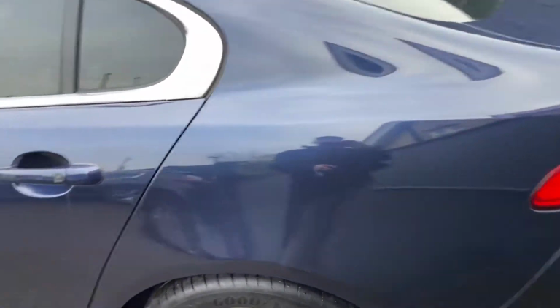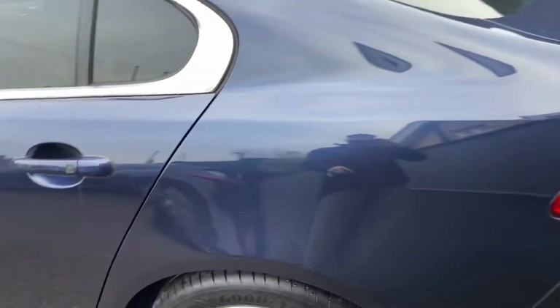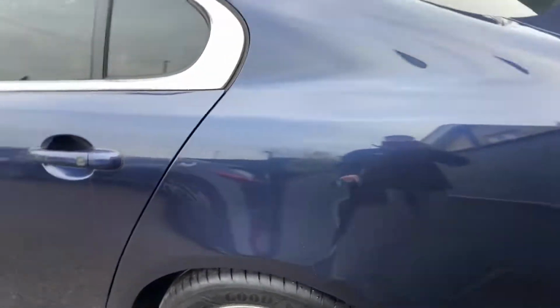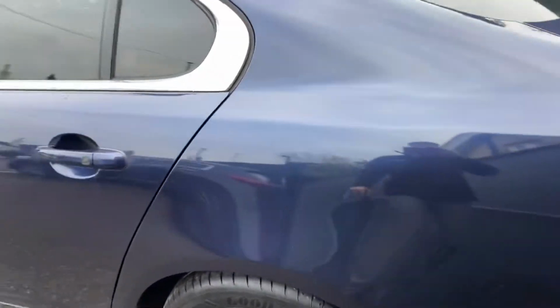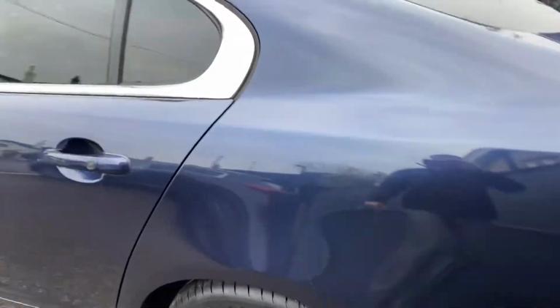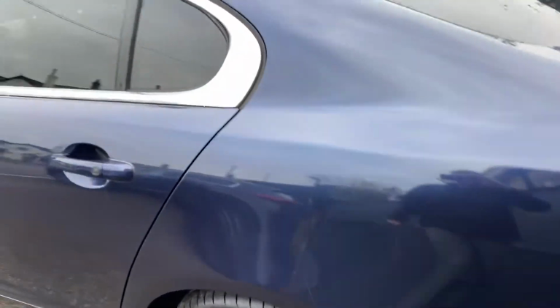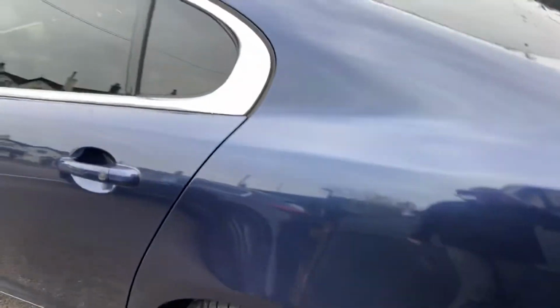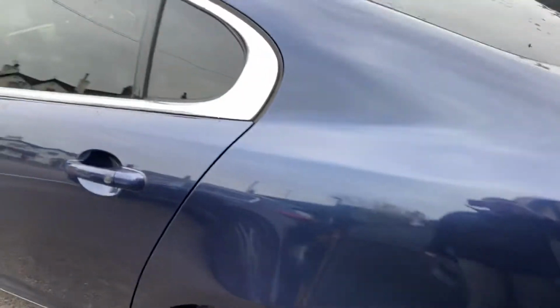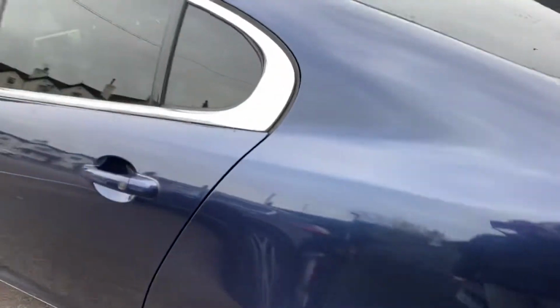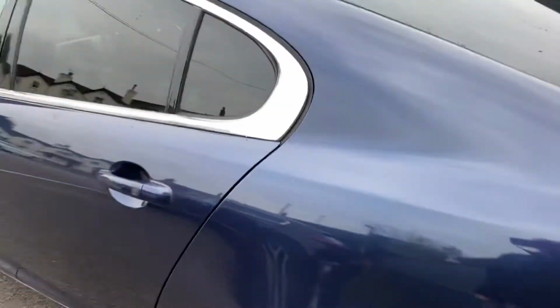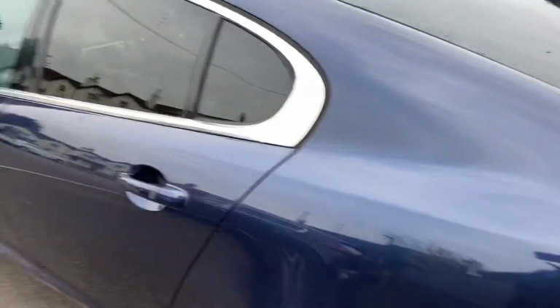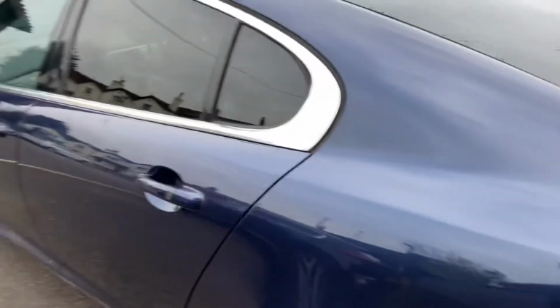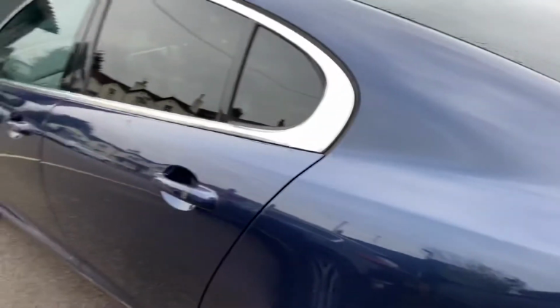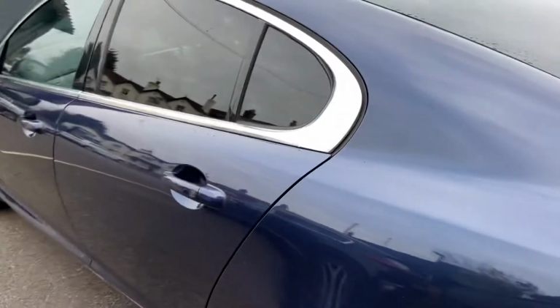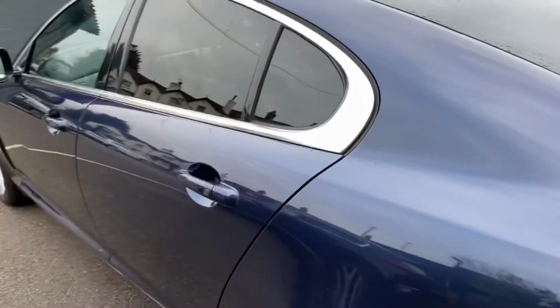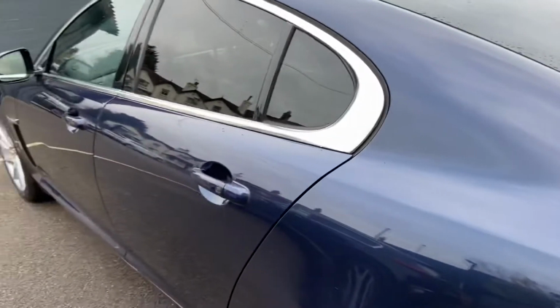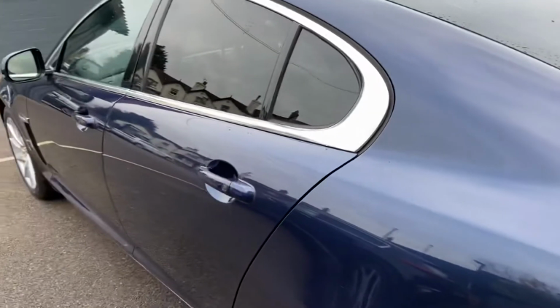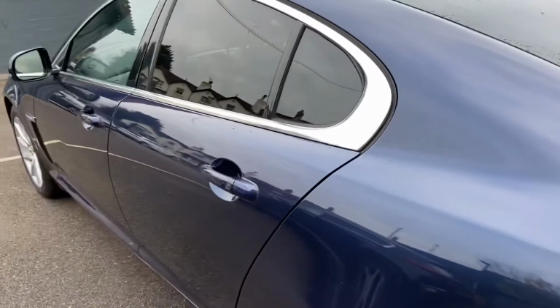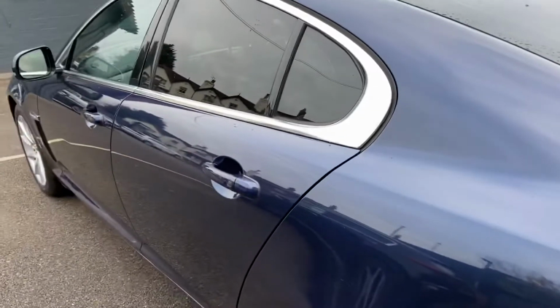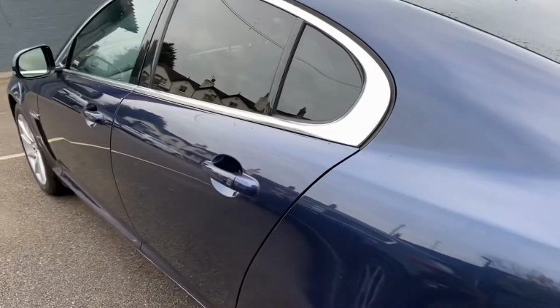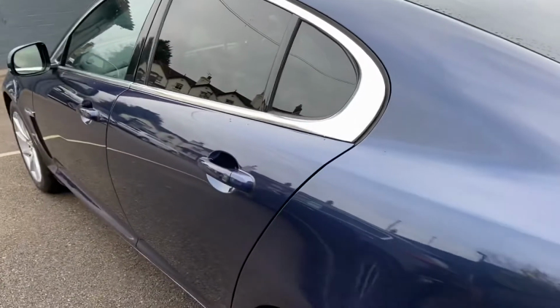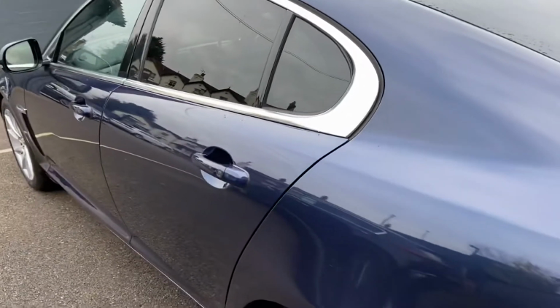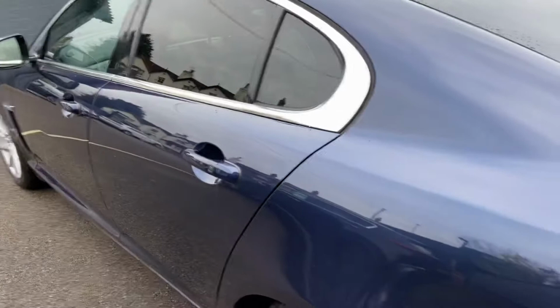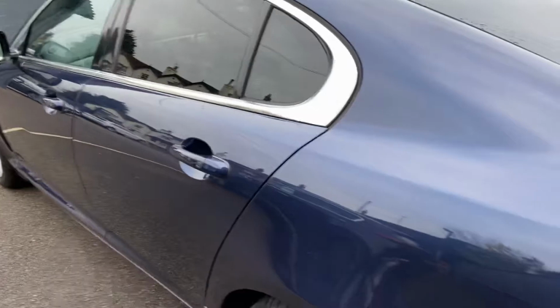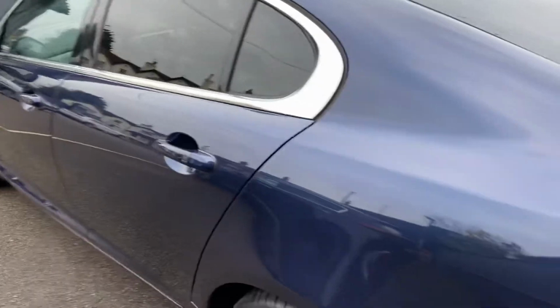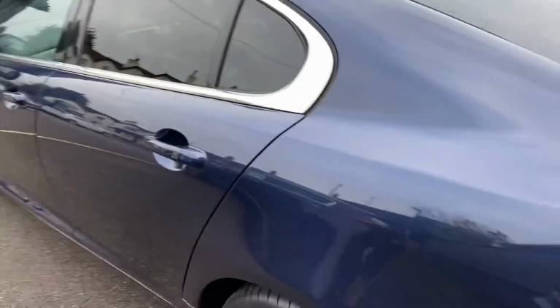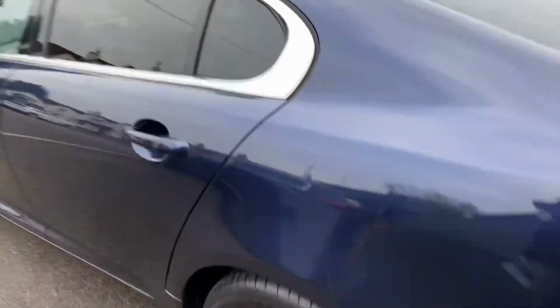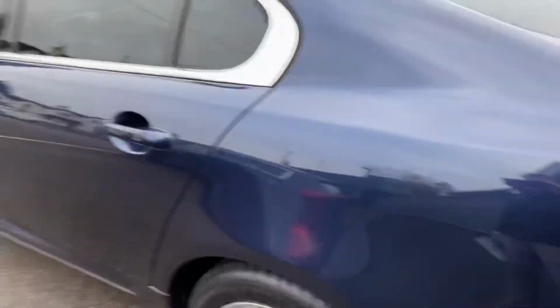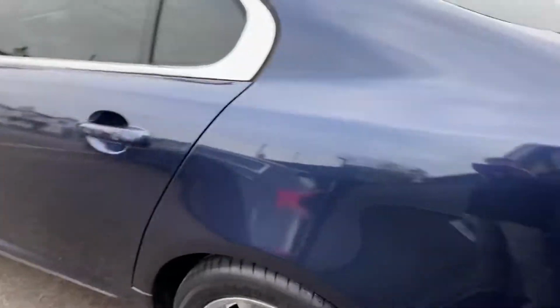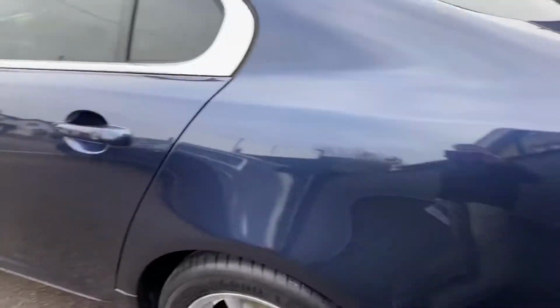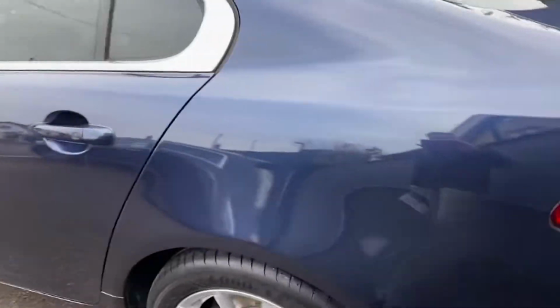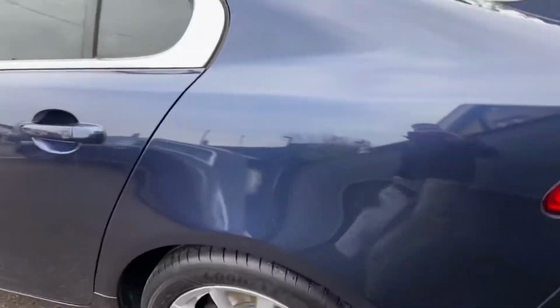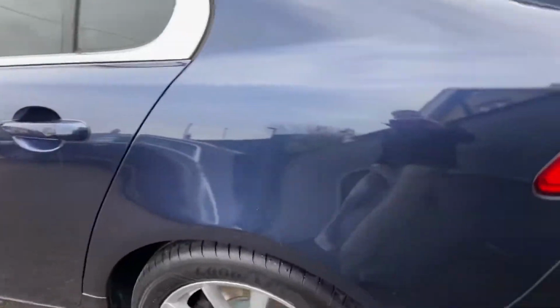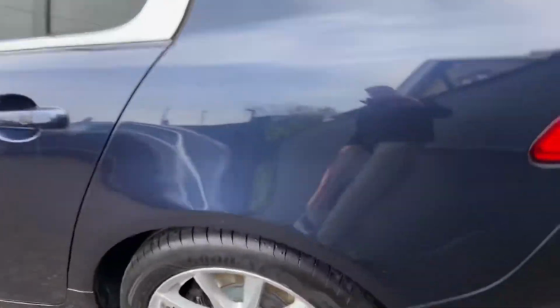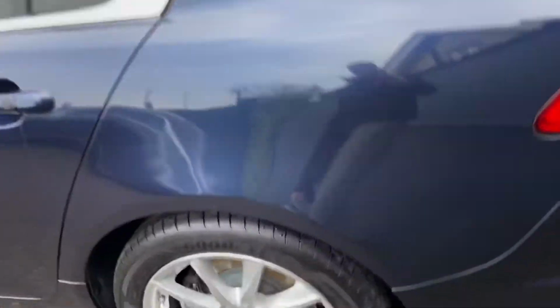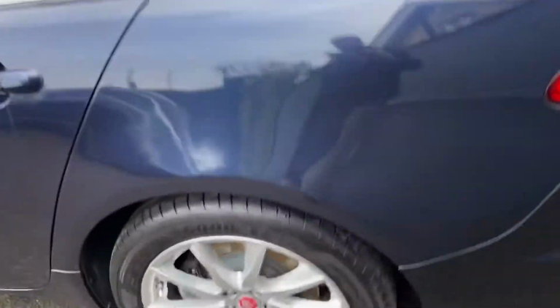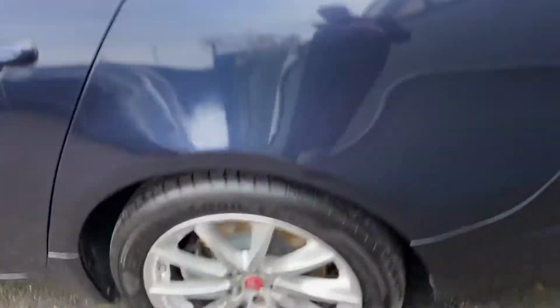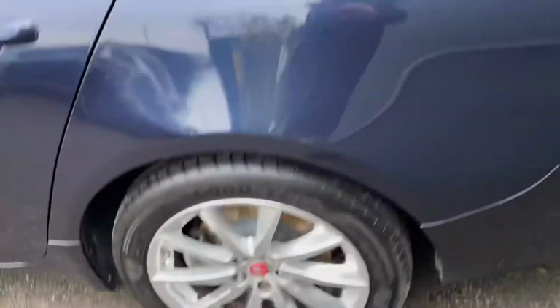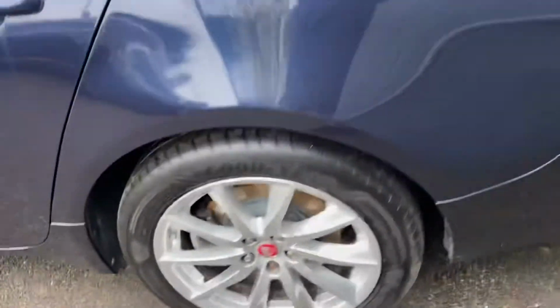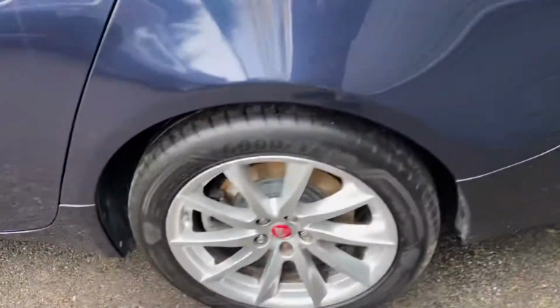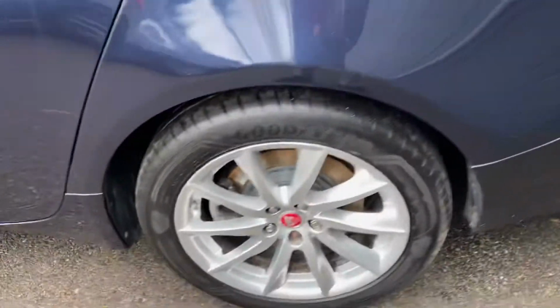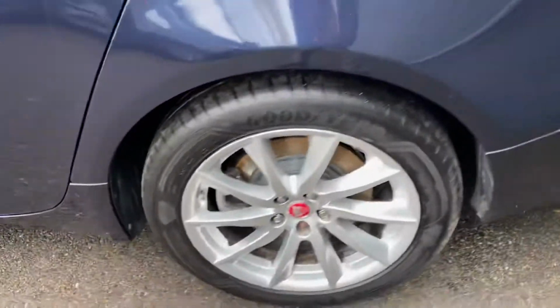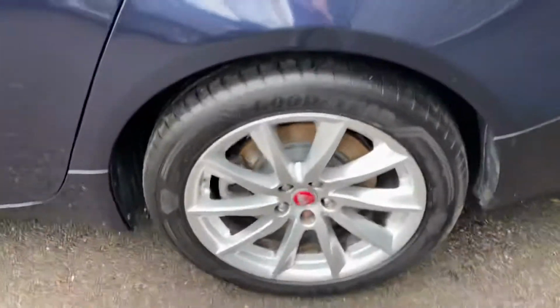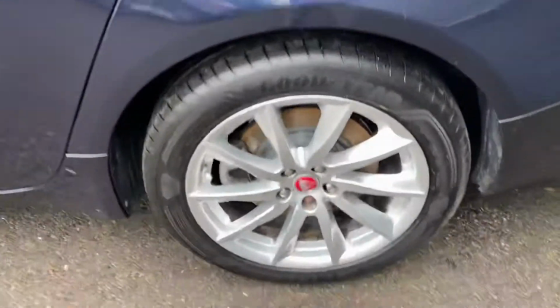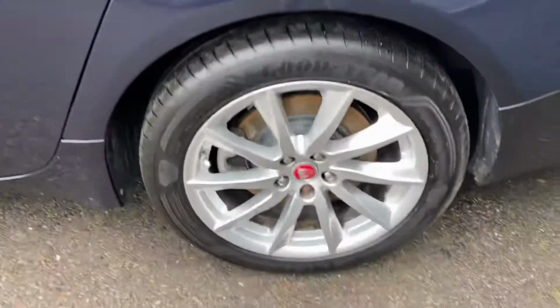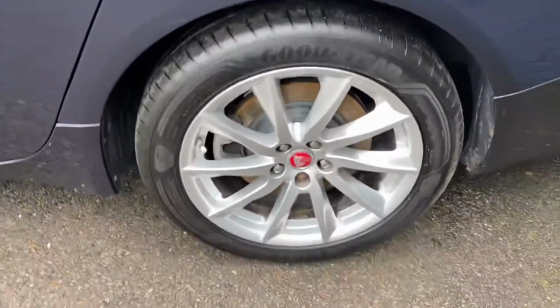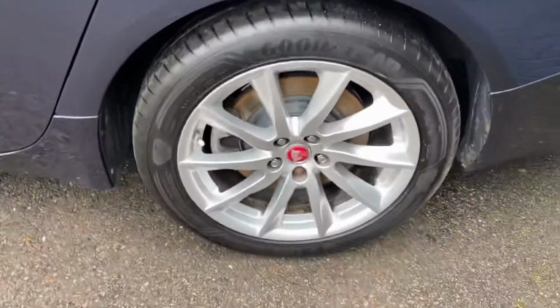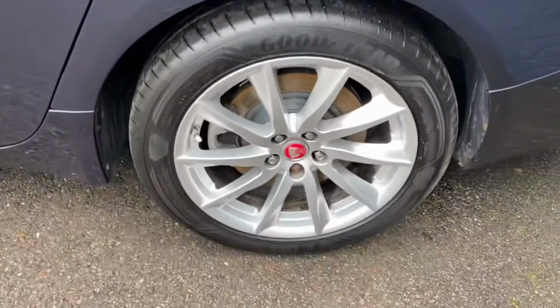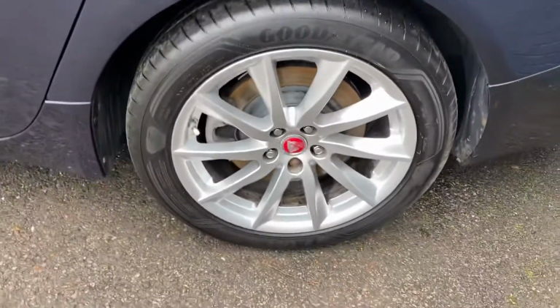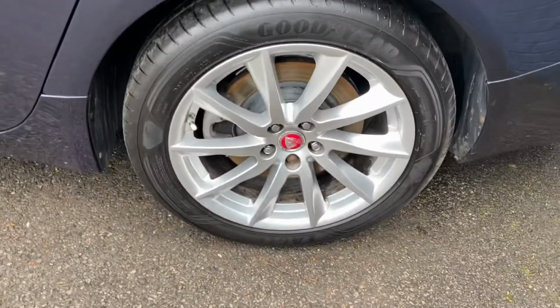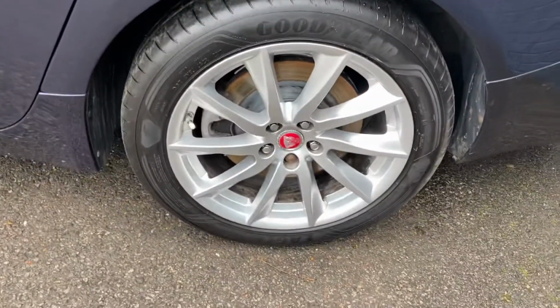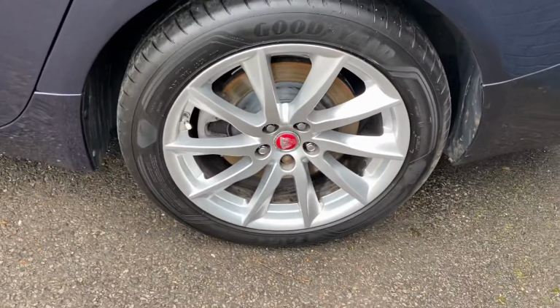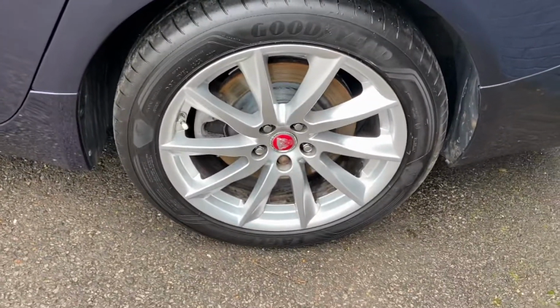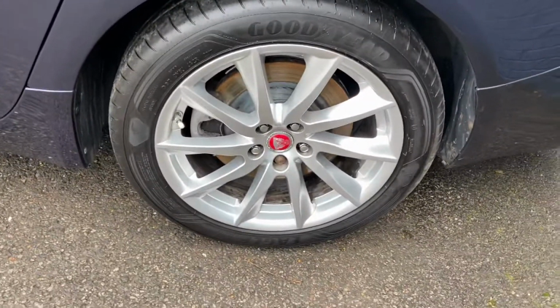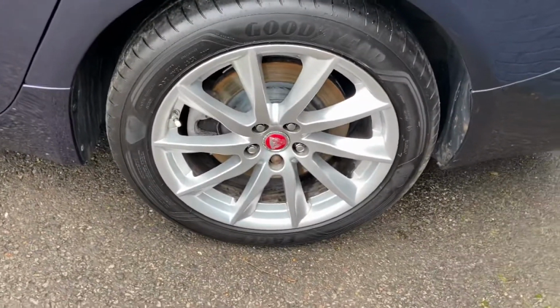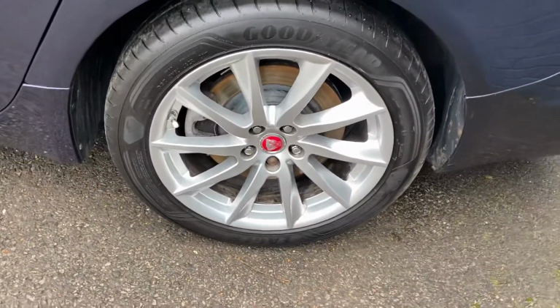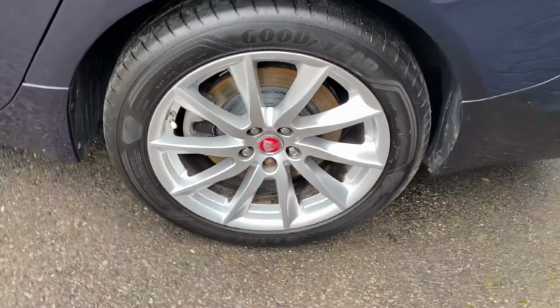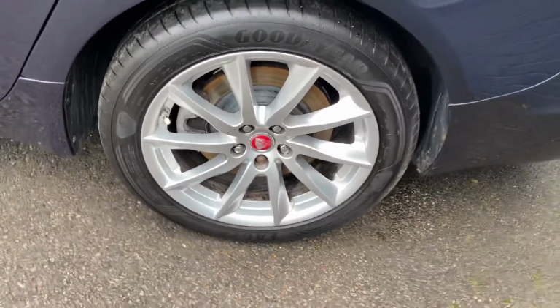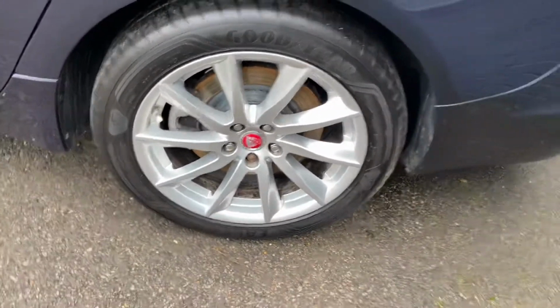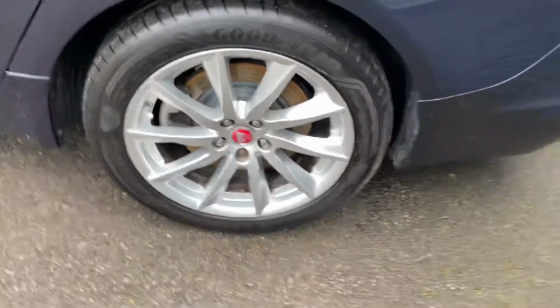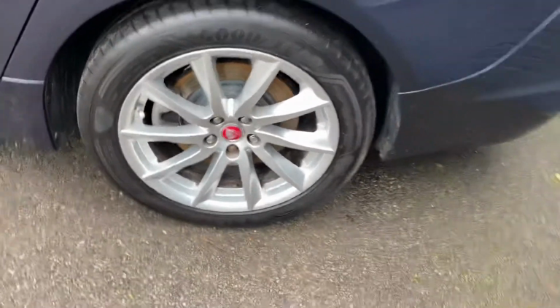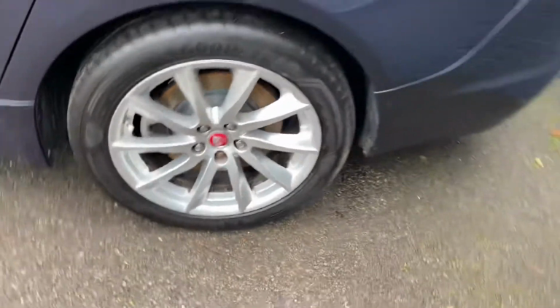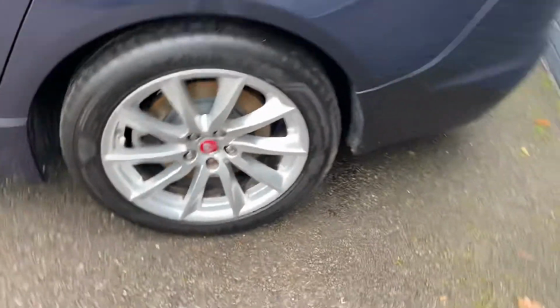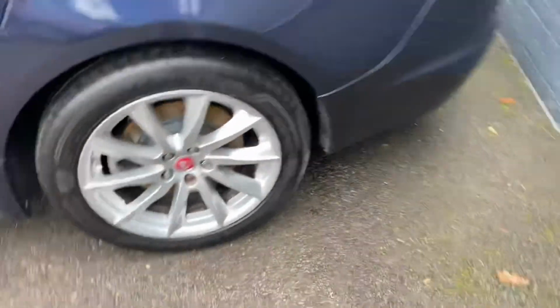These are the 18-inch alloy wheels — obviously no marks, scratches or dents.